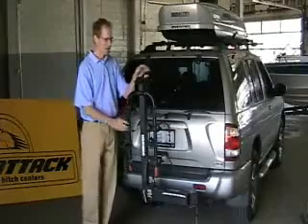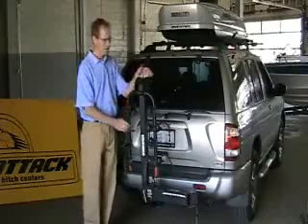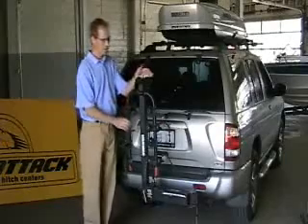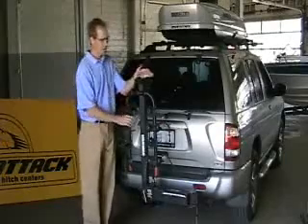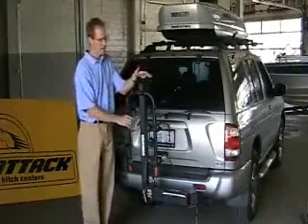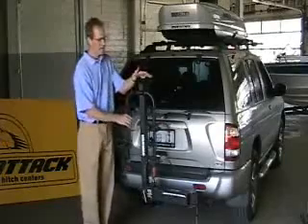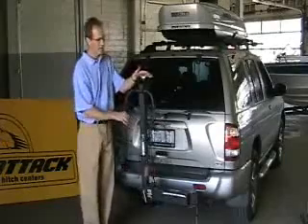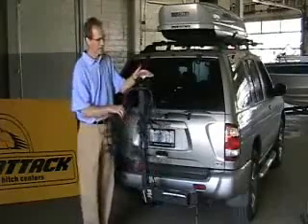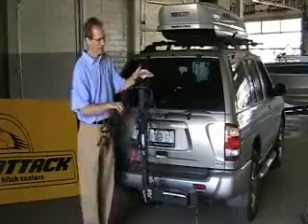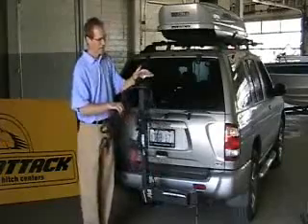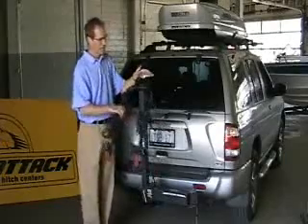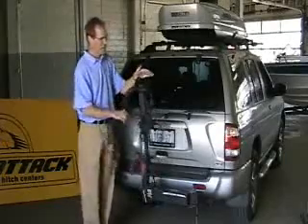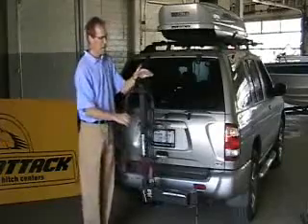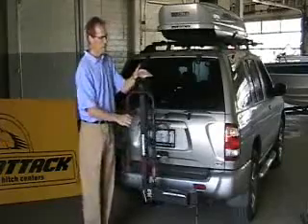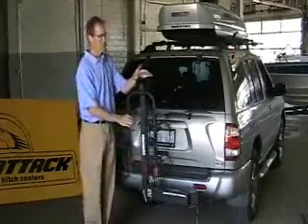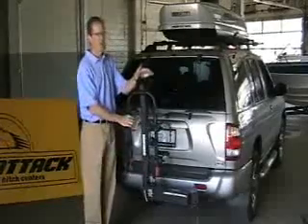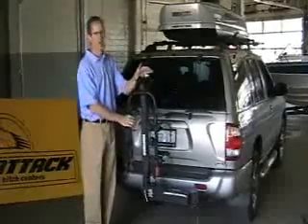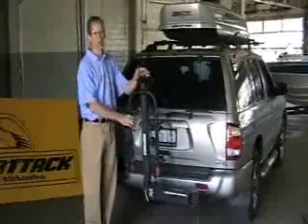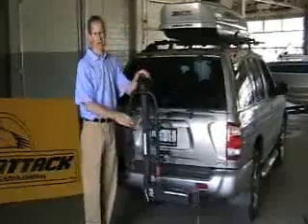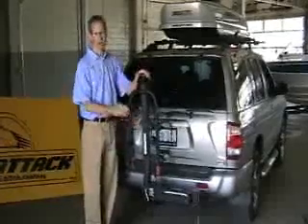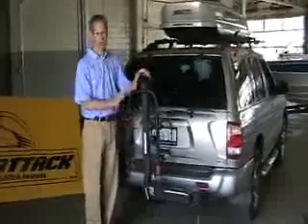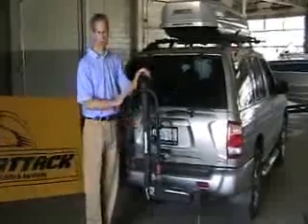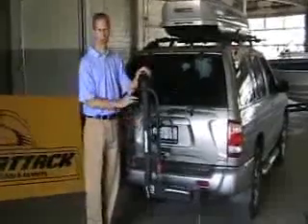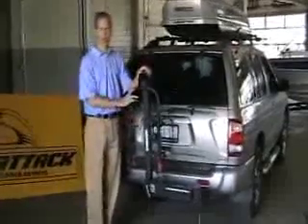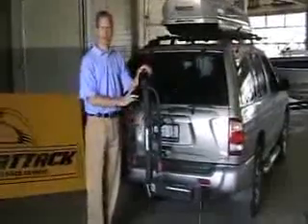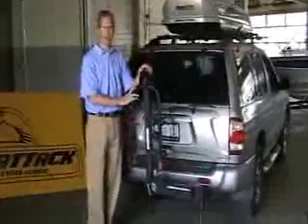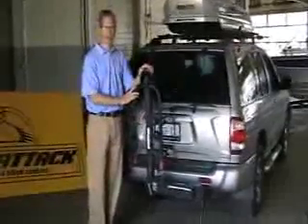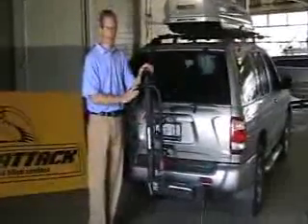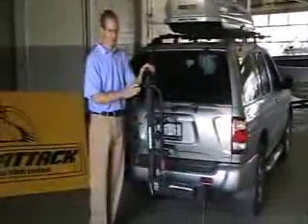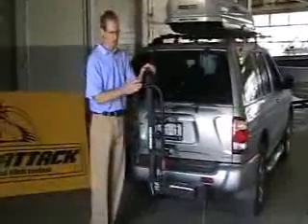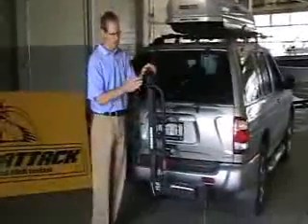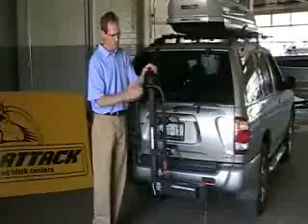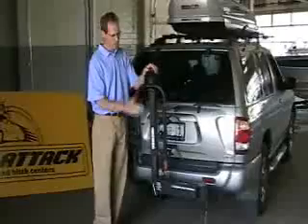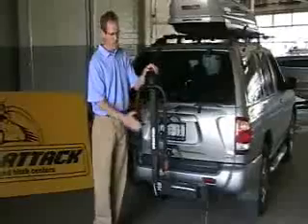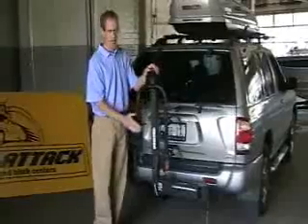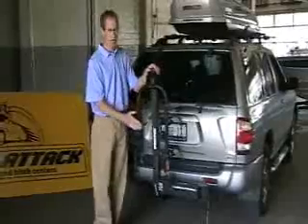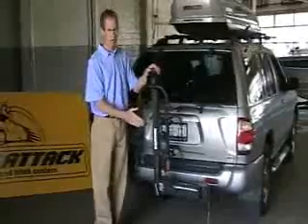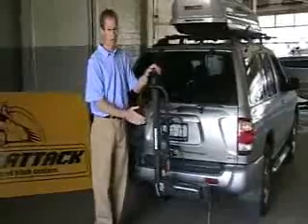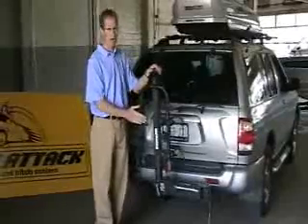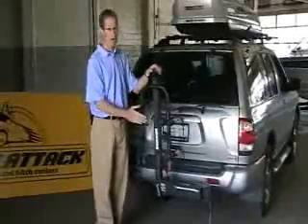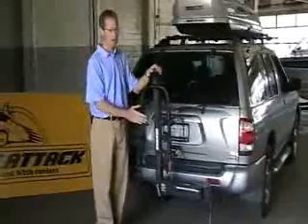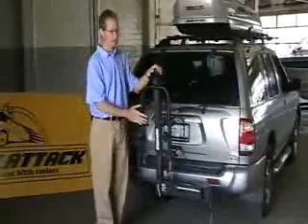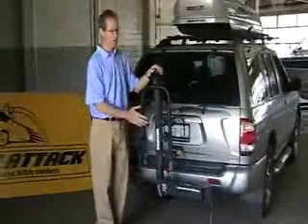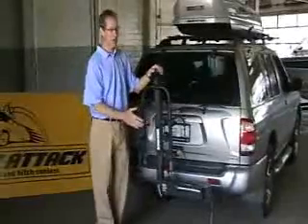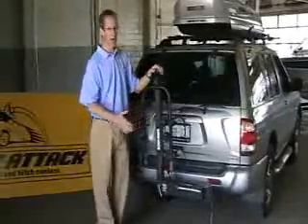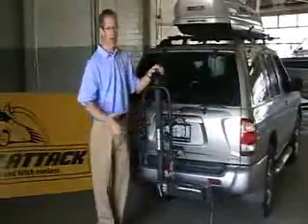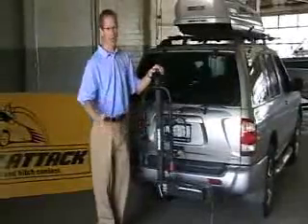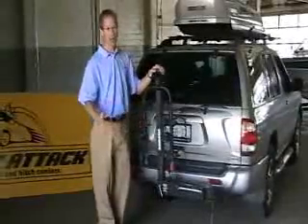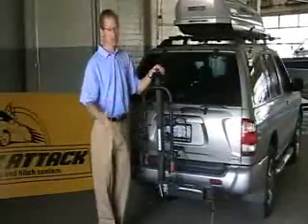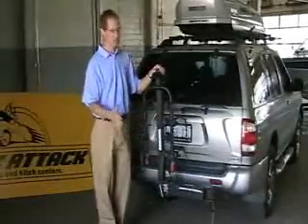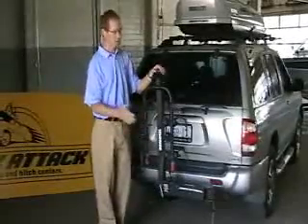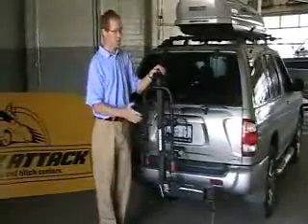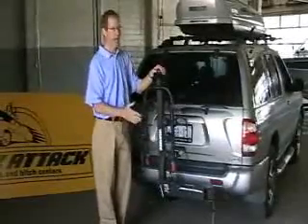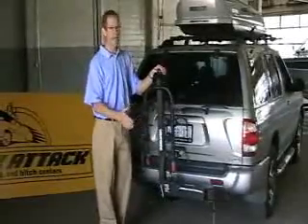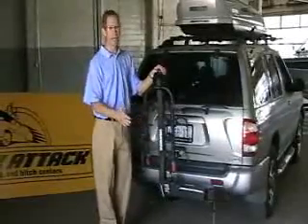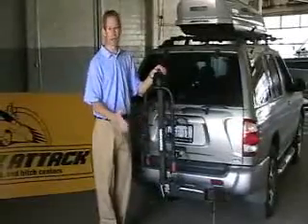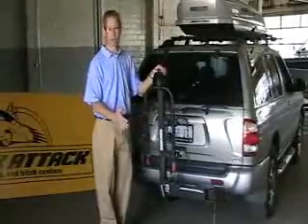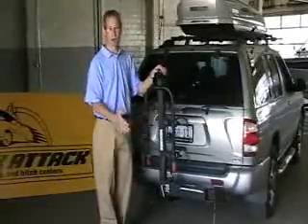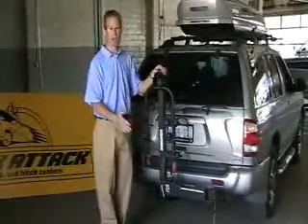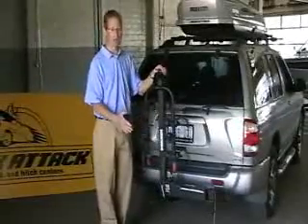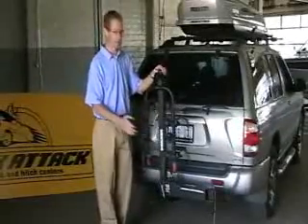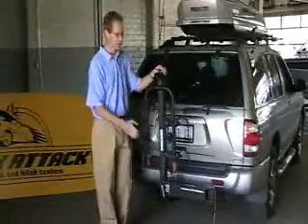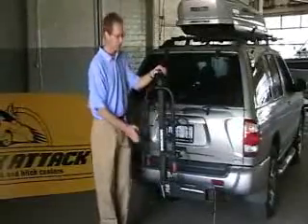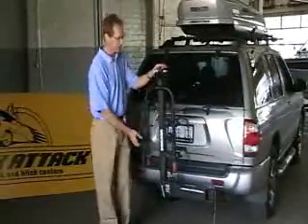Number one, the arms fold down on this bike carrier so that the arms don't stick out as far. It gives you better clearance when you're backing up and parking the vehicle.